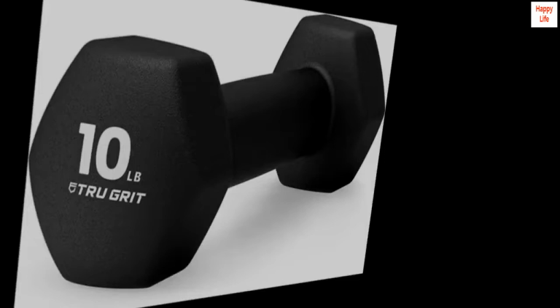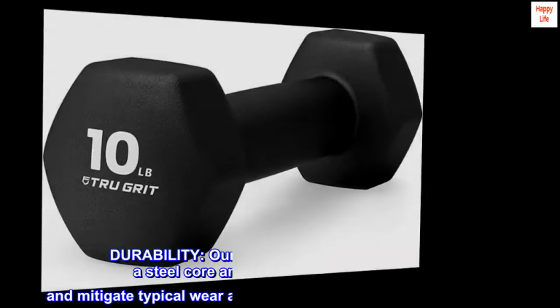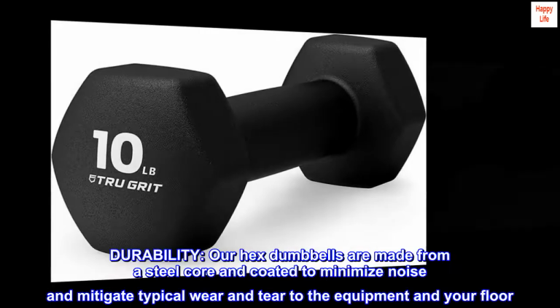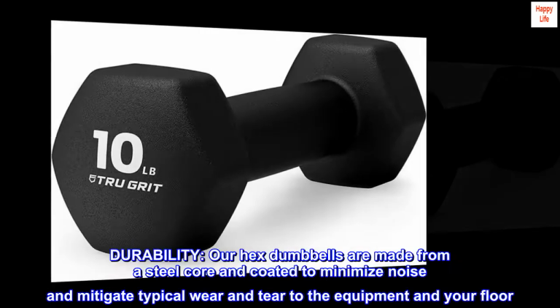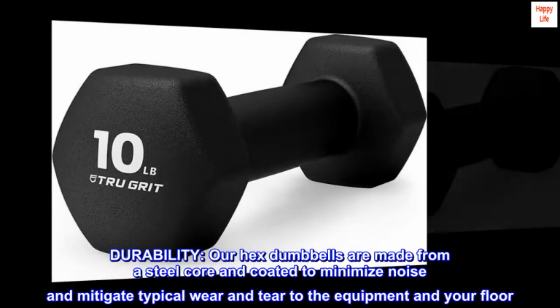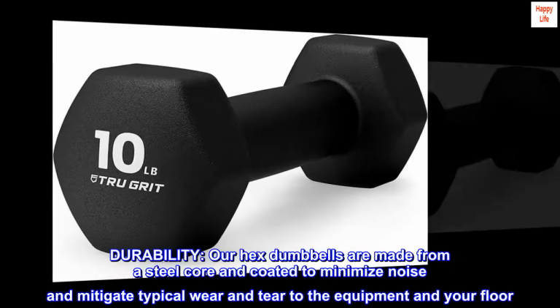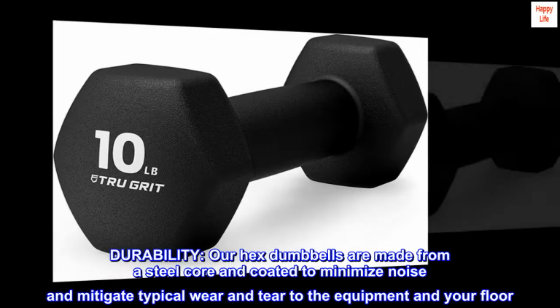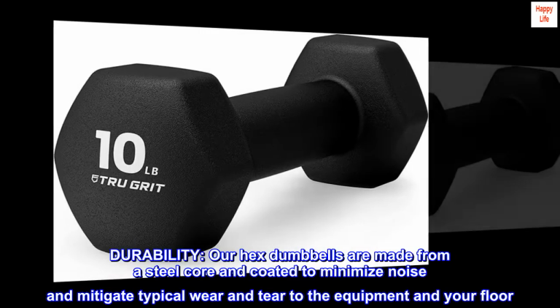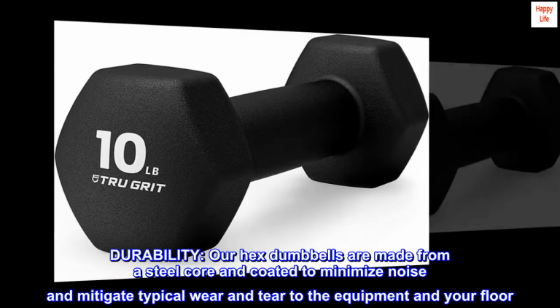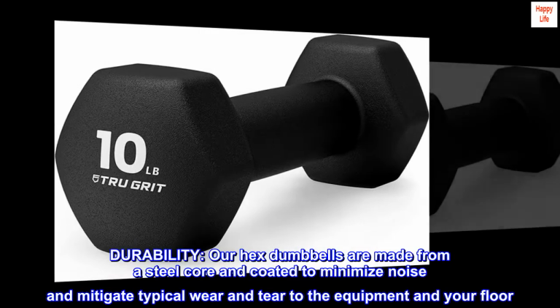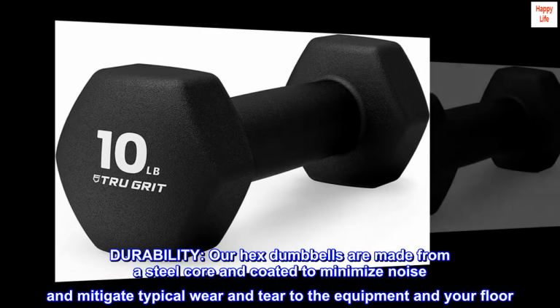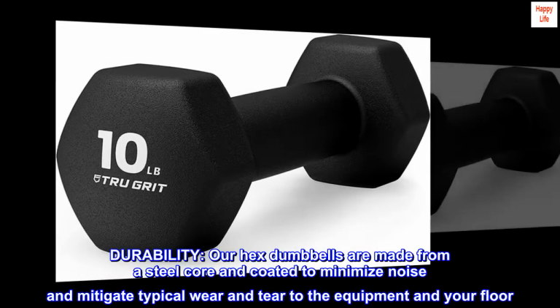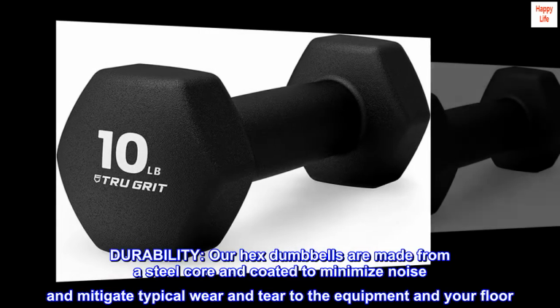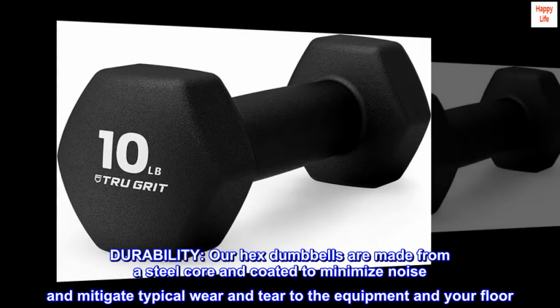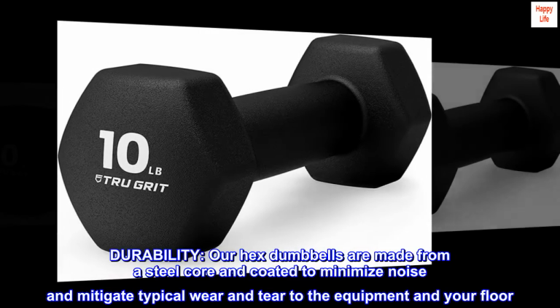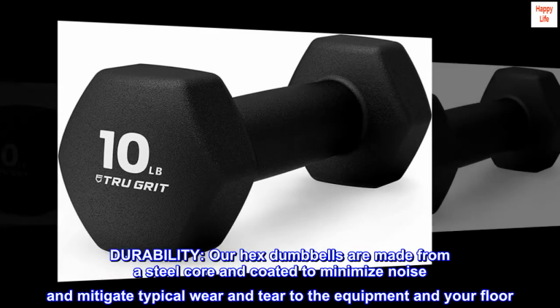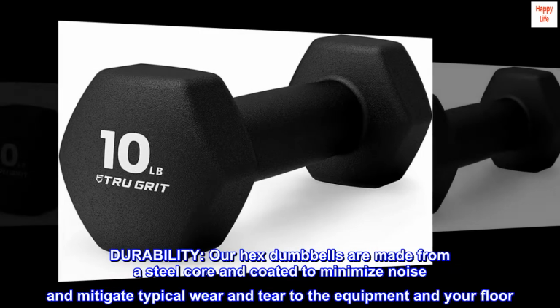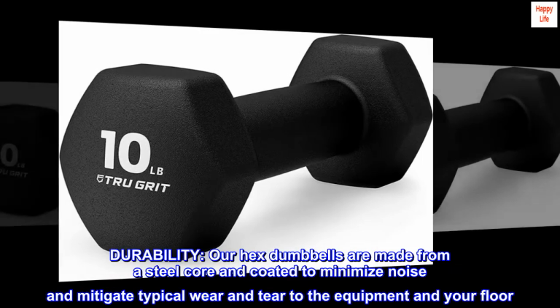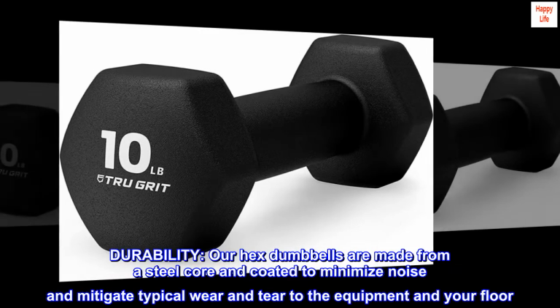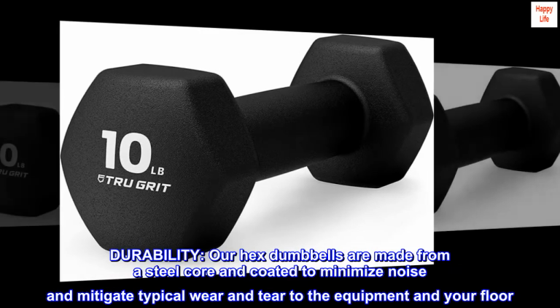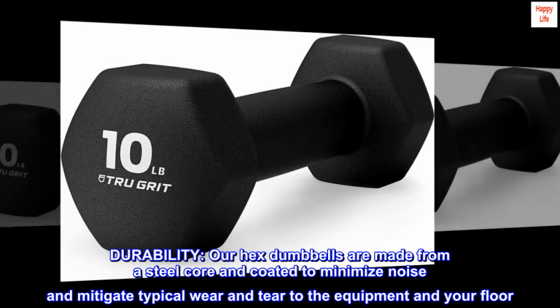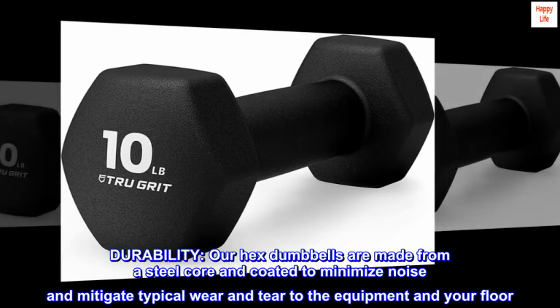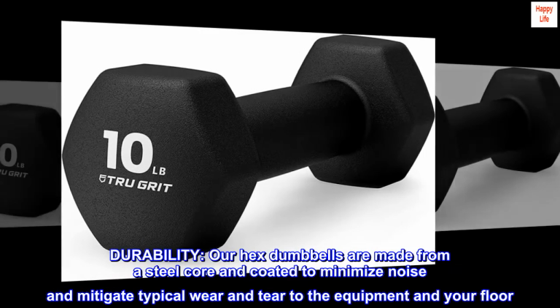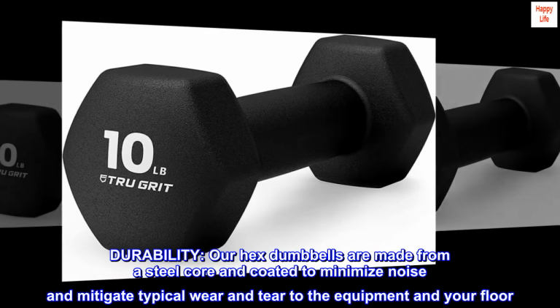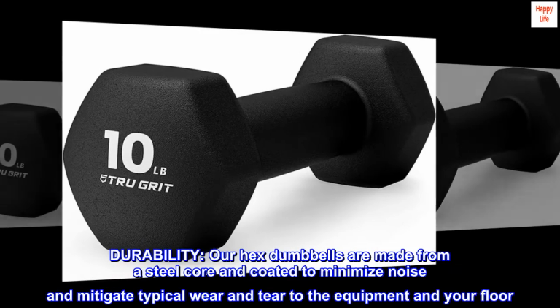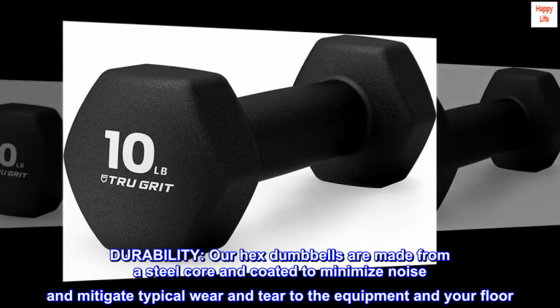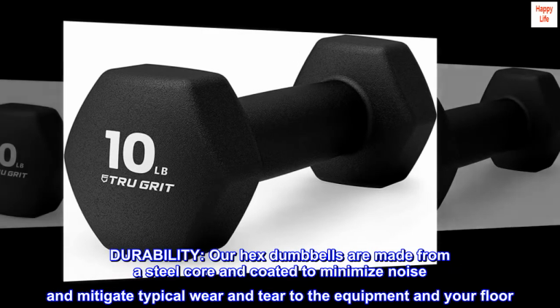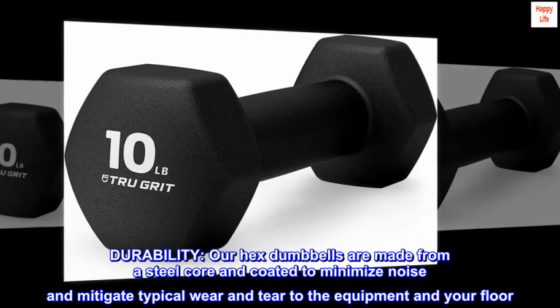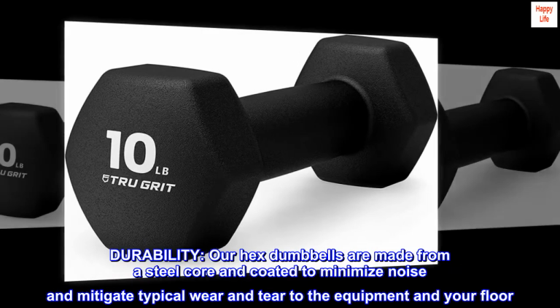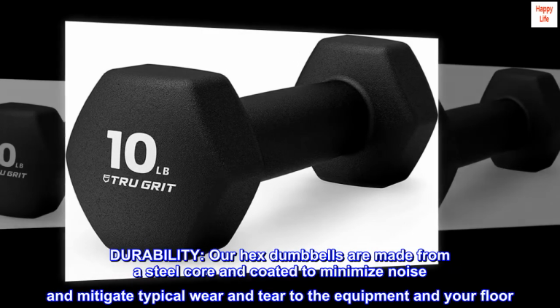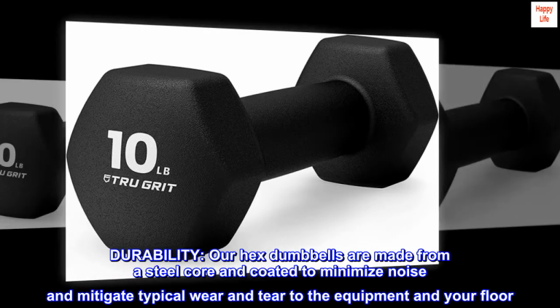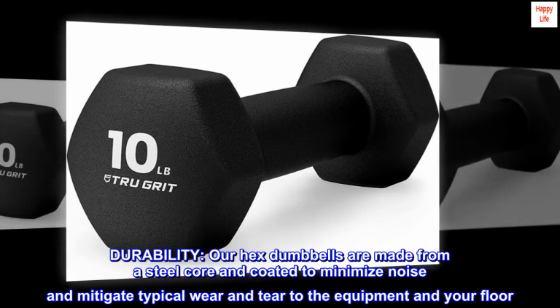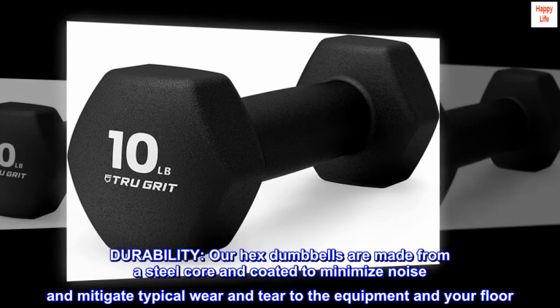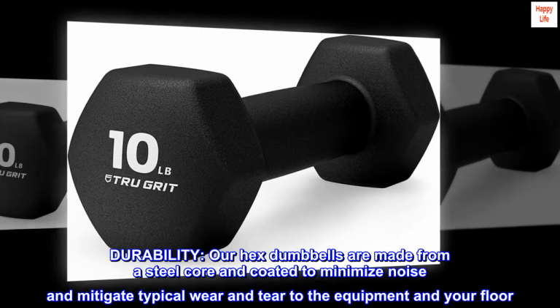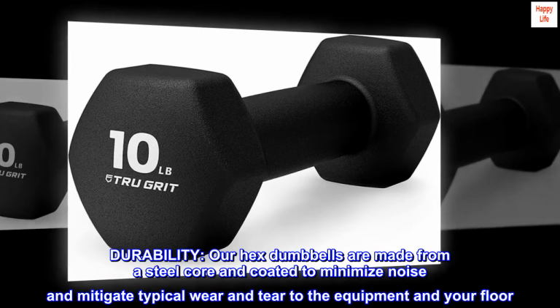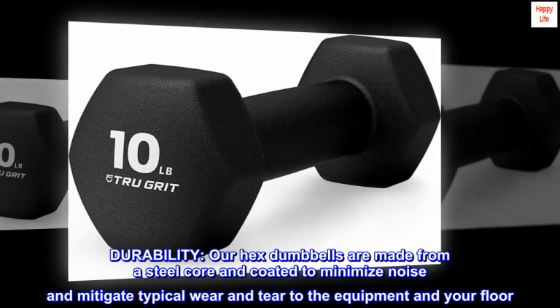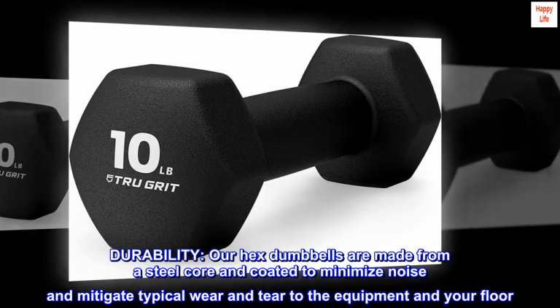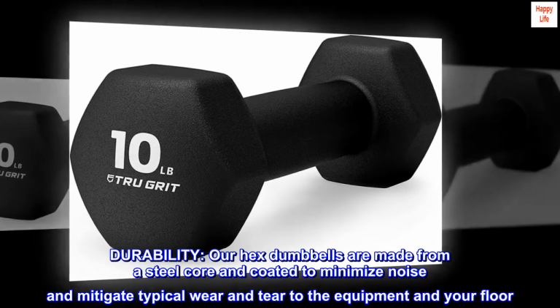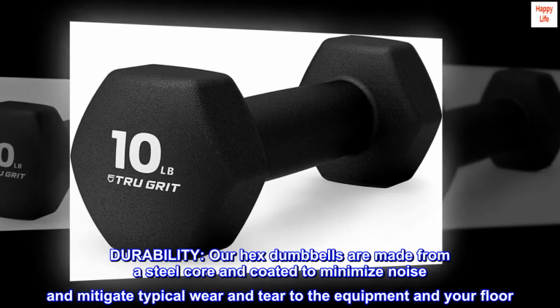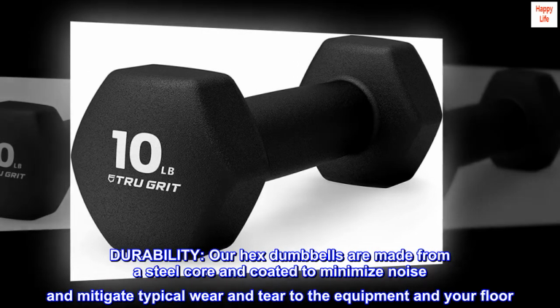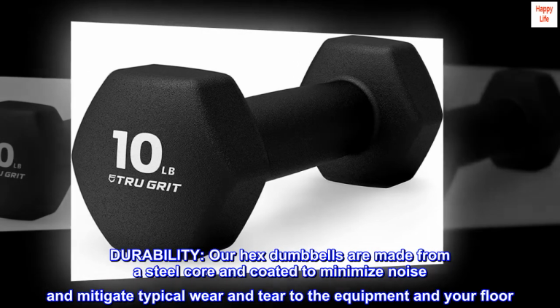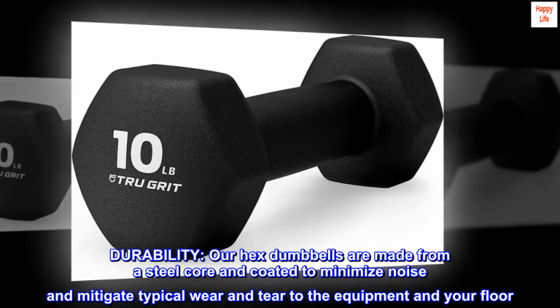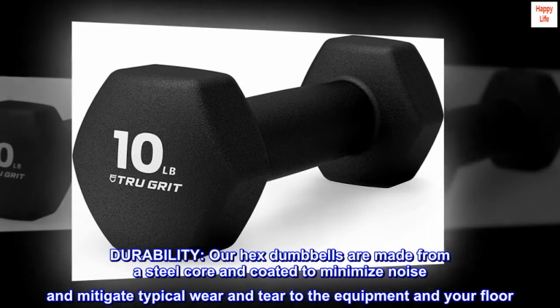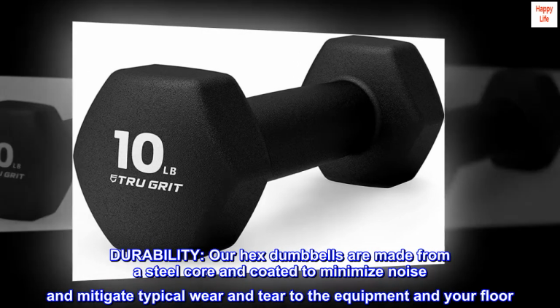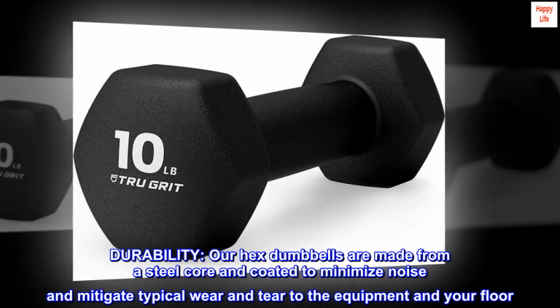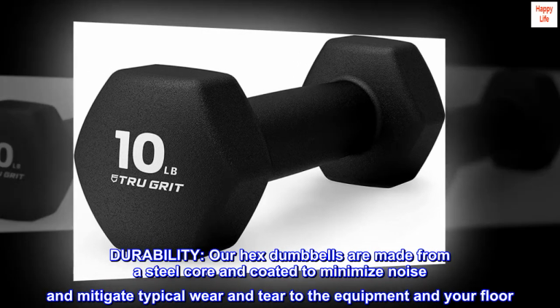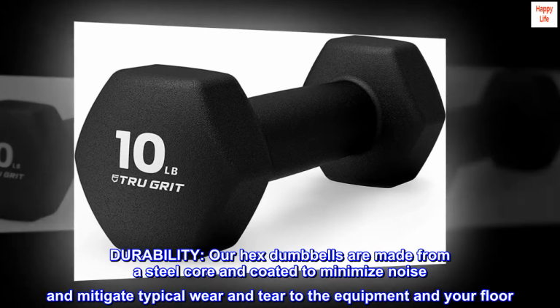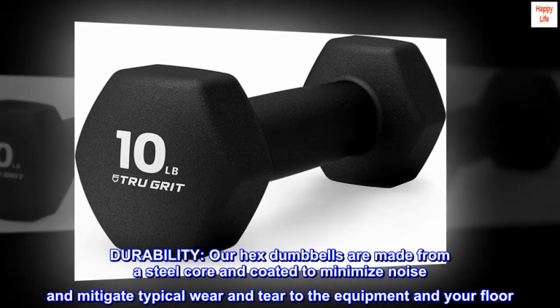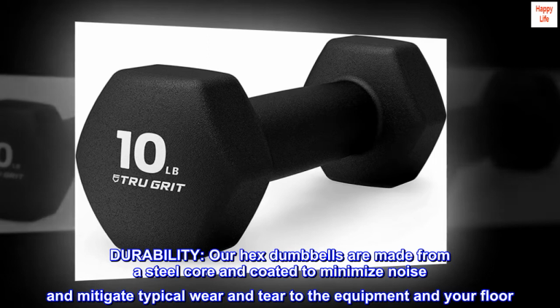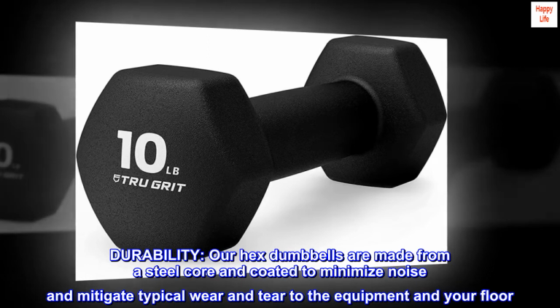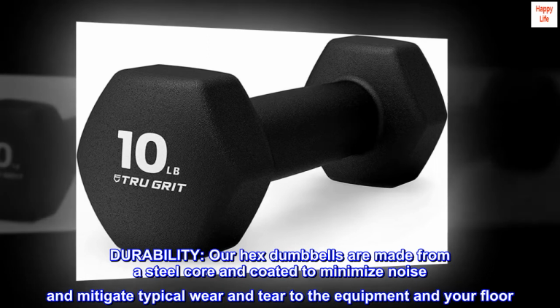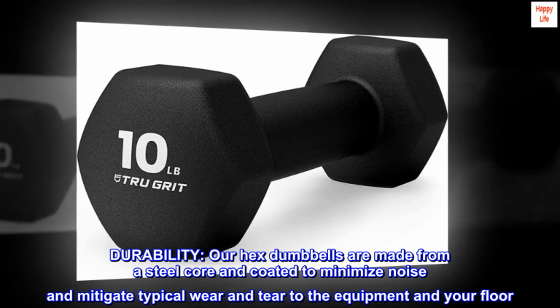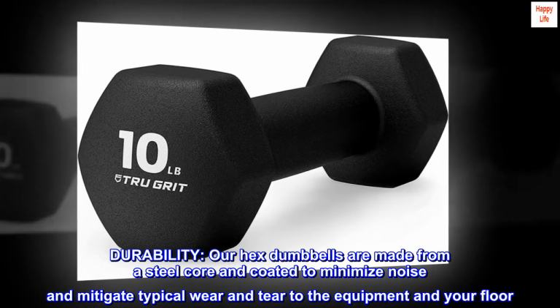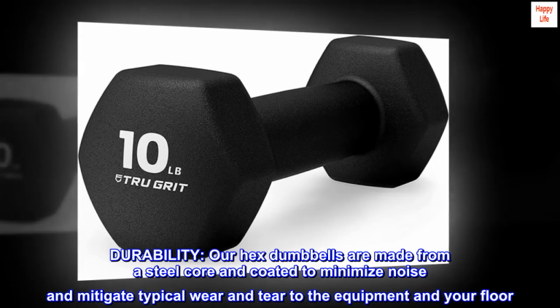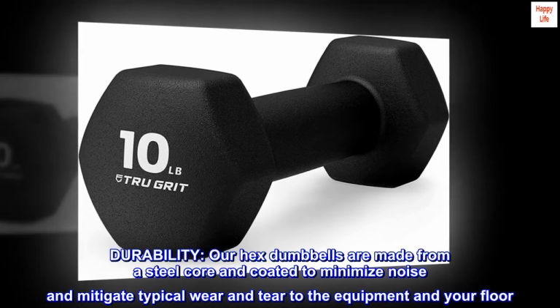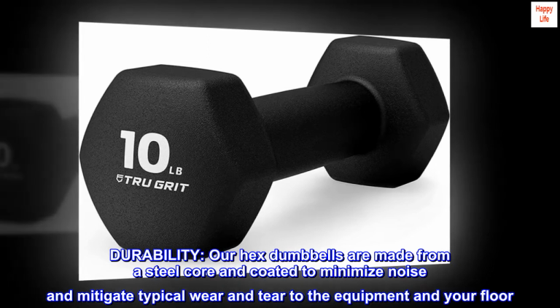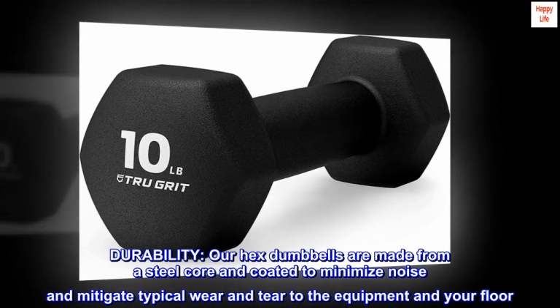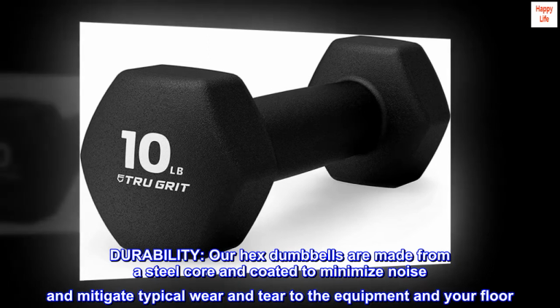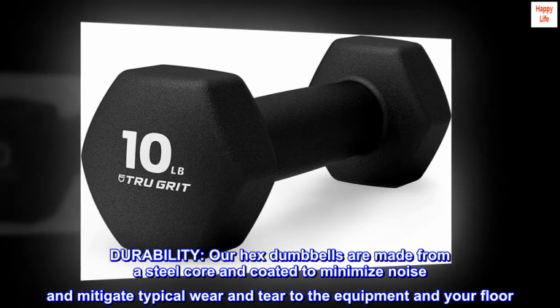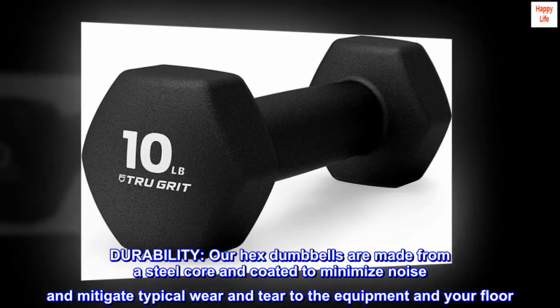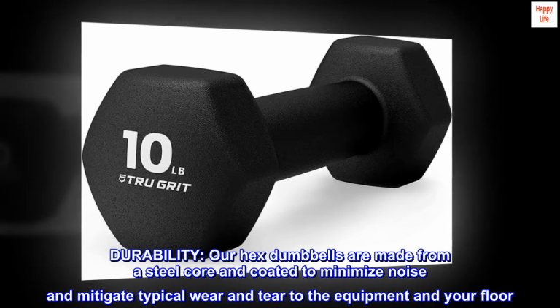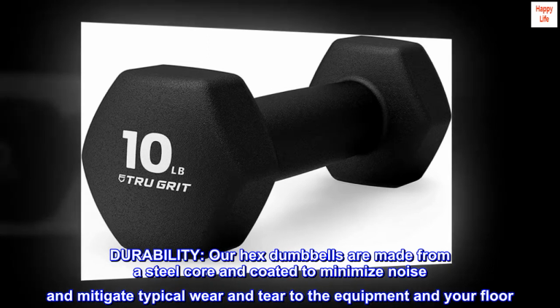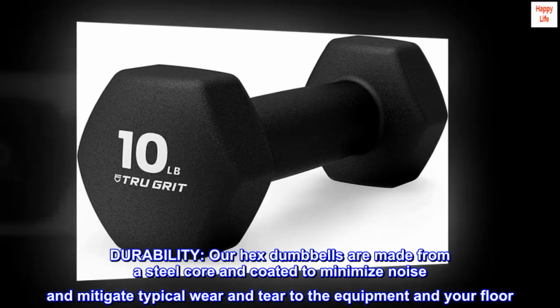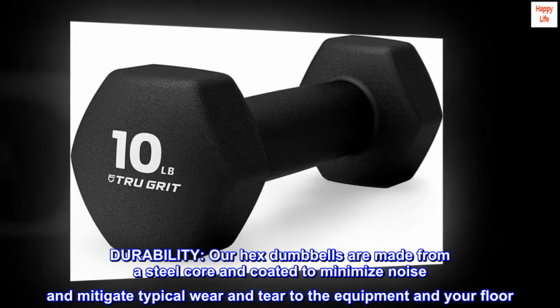Durability: our hex dumbbells are made from a steel core encoded to minimize noise and mitigate typical wear and tear to the equipment in your floor.